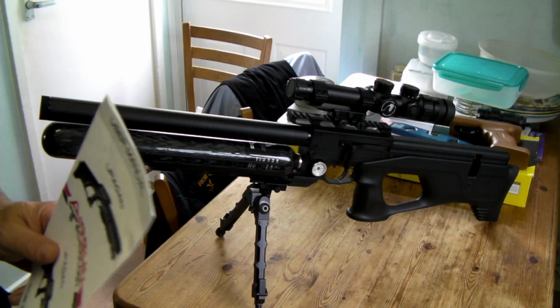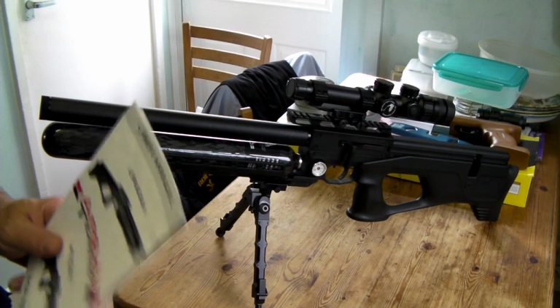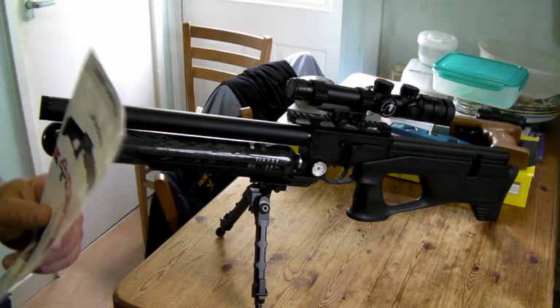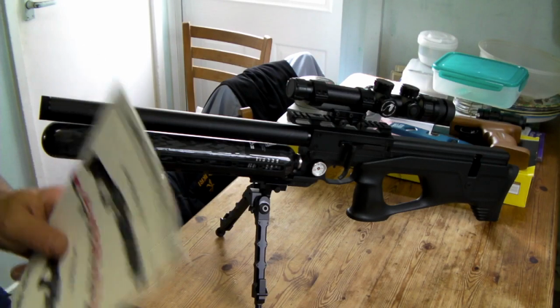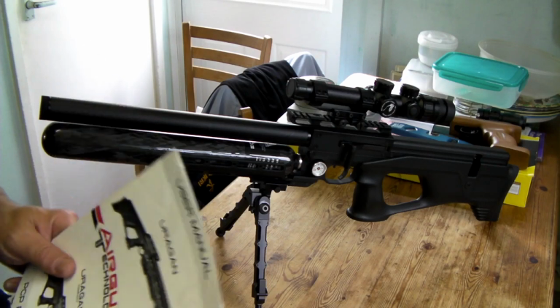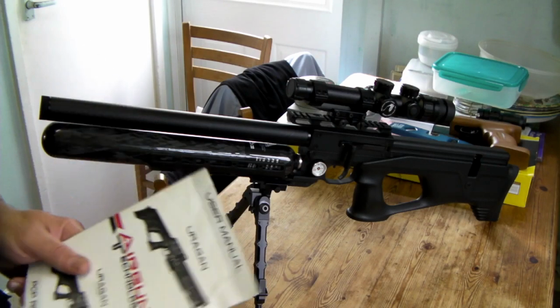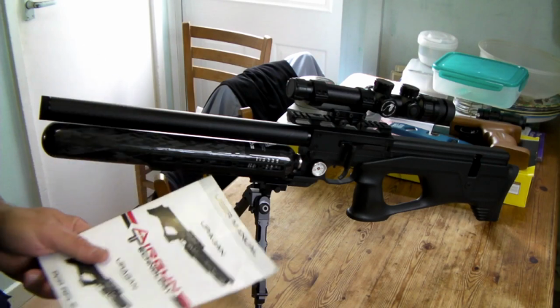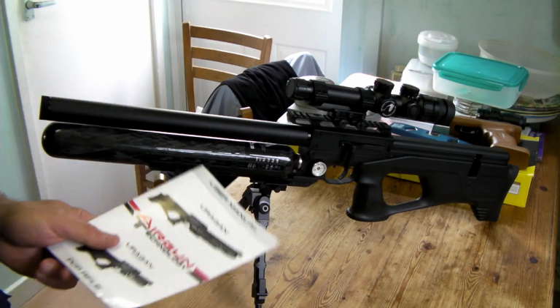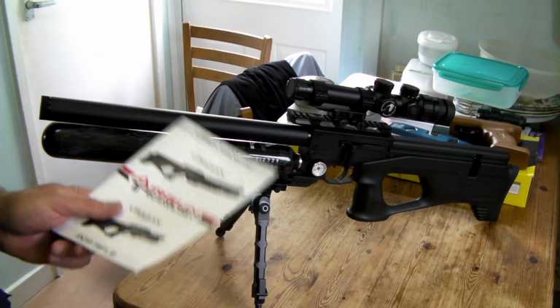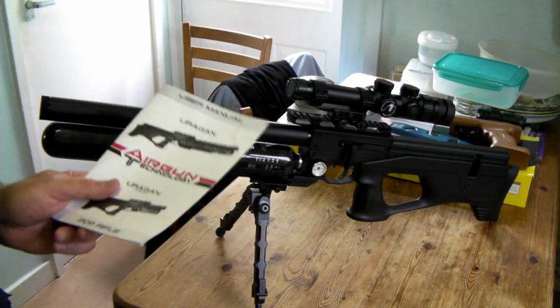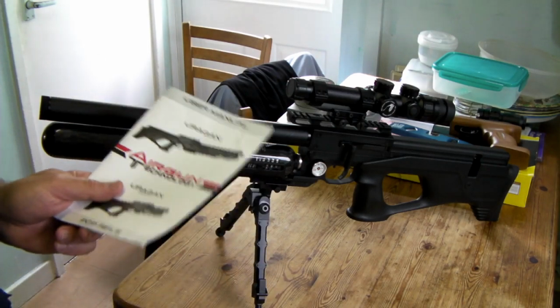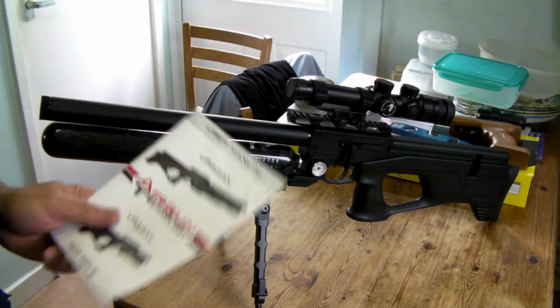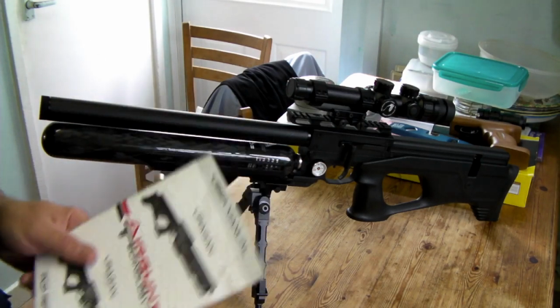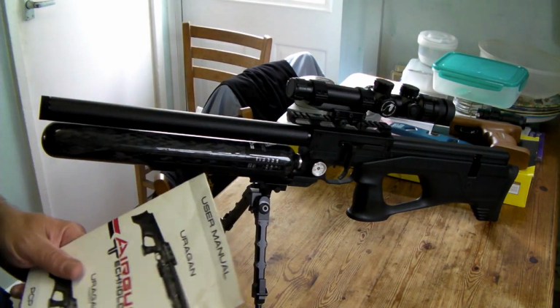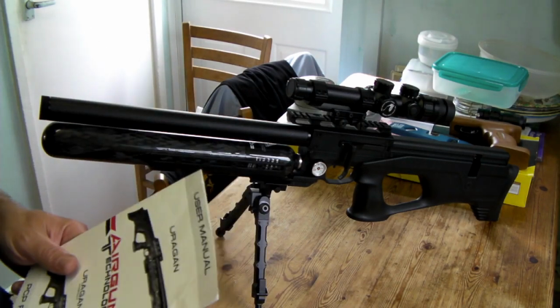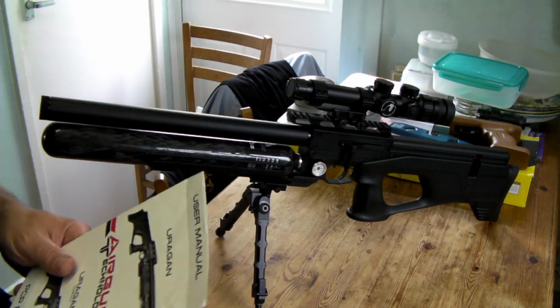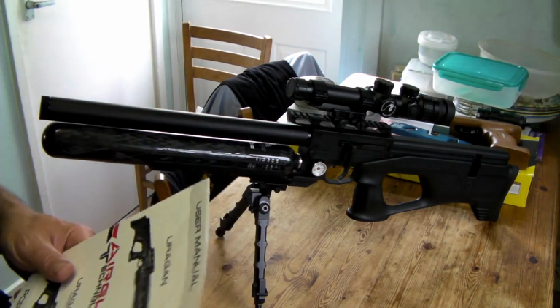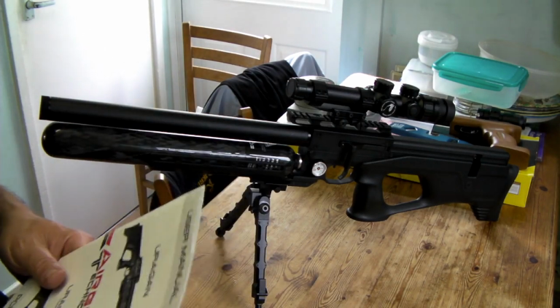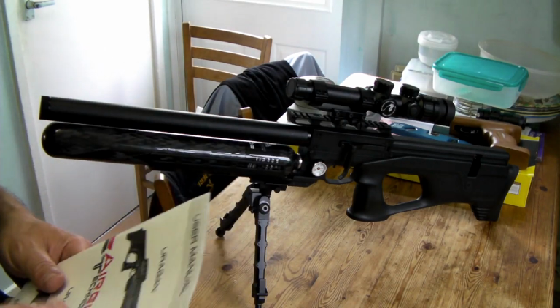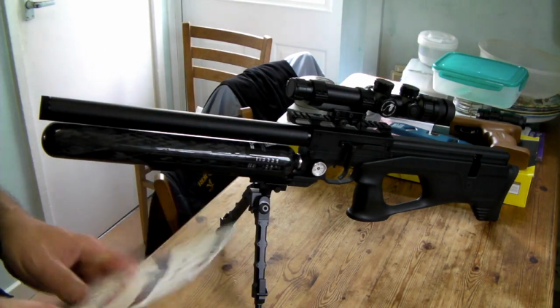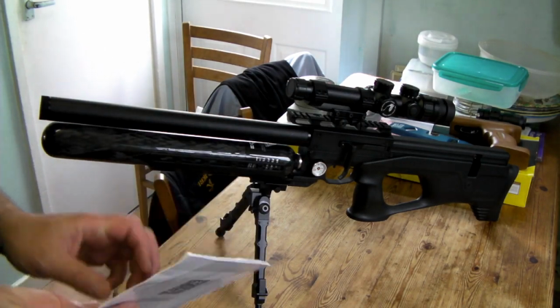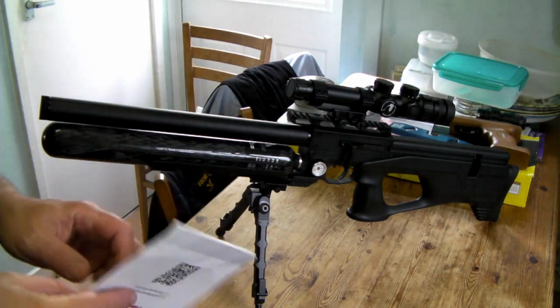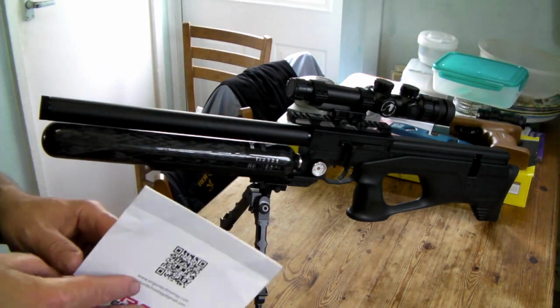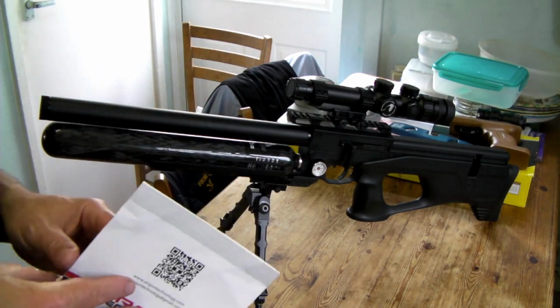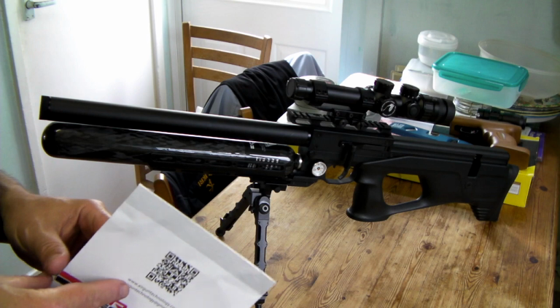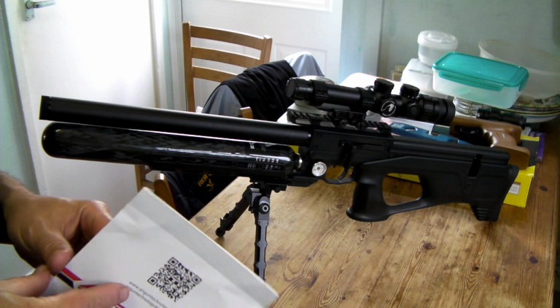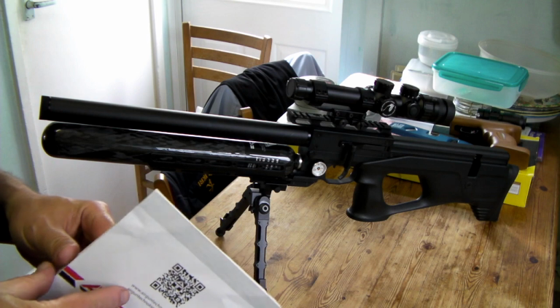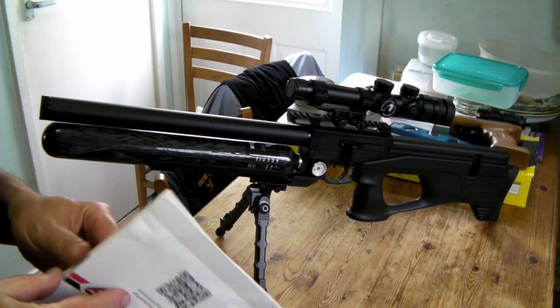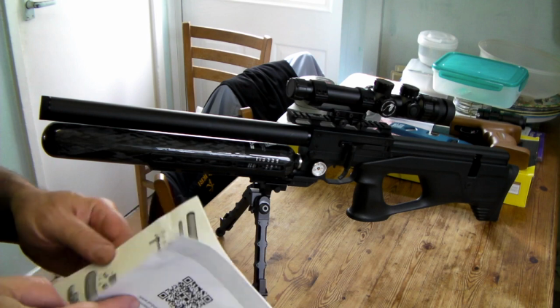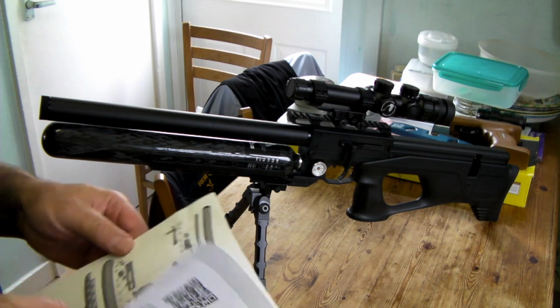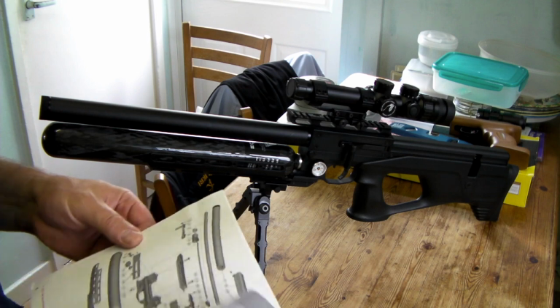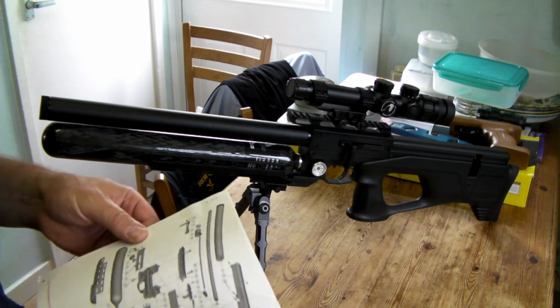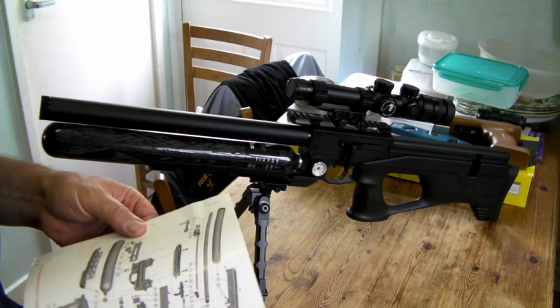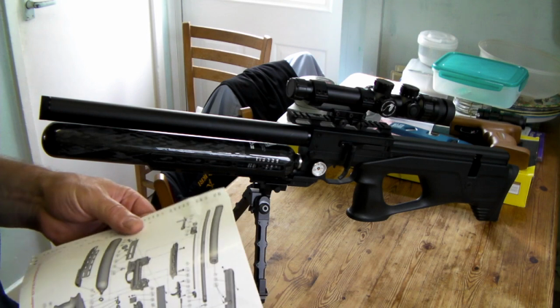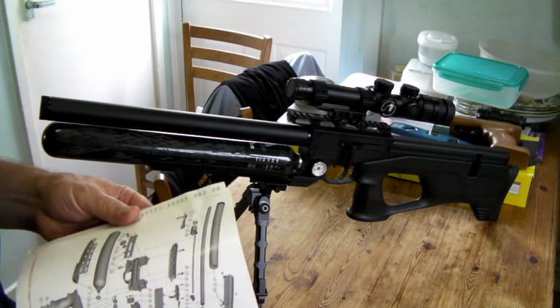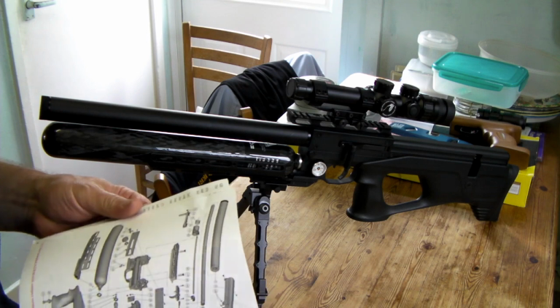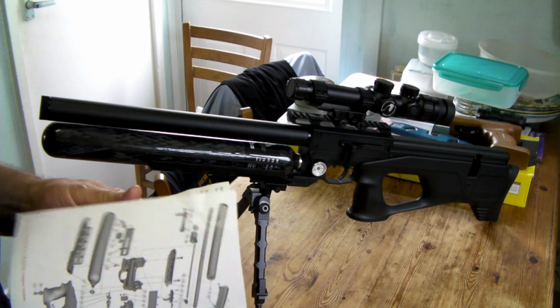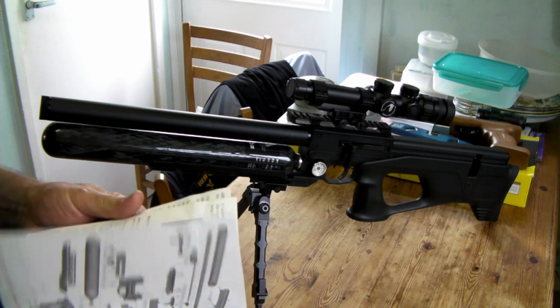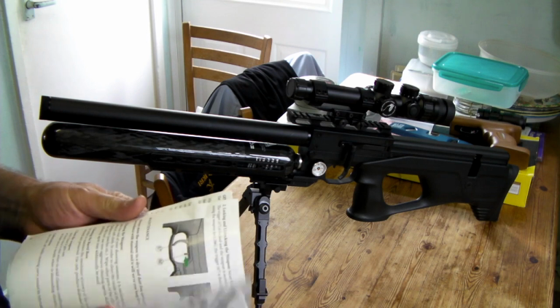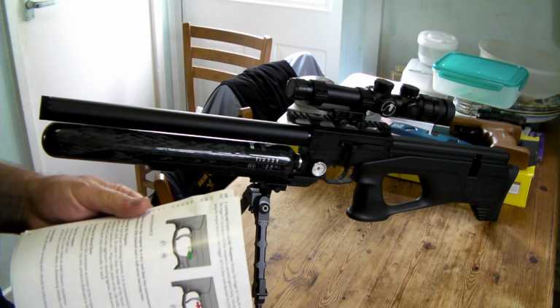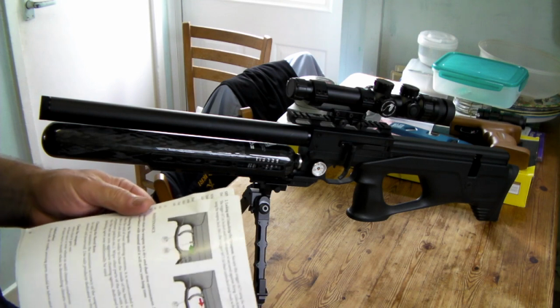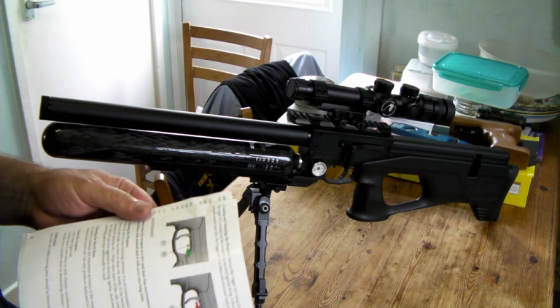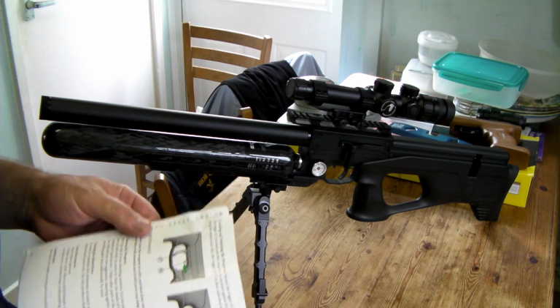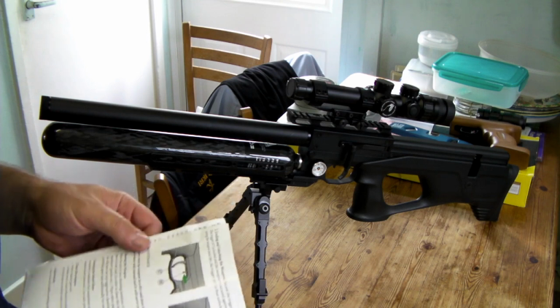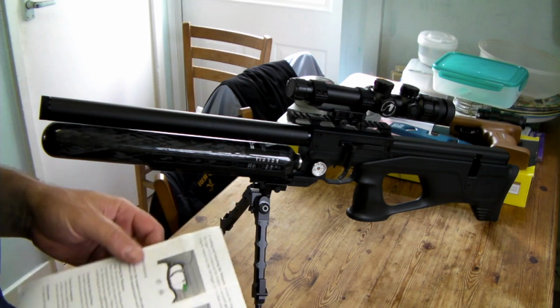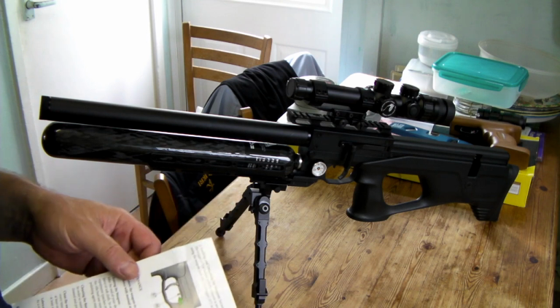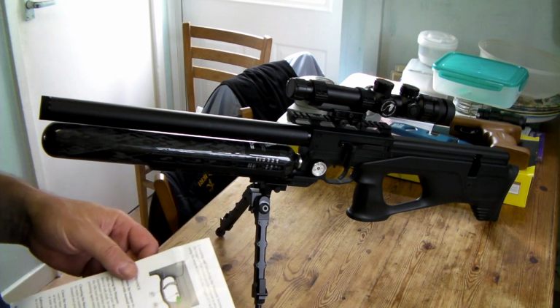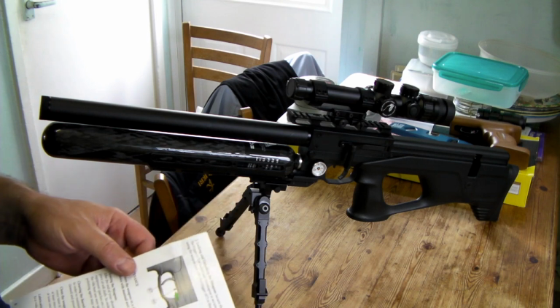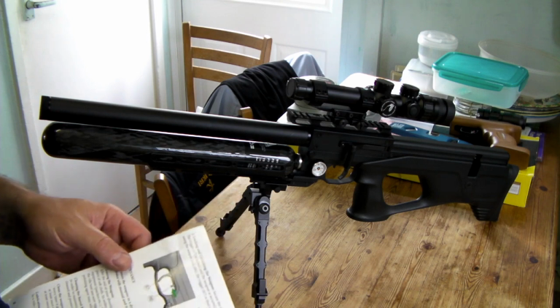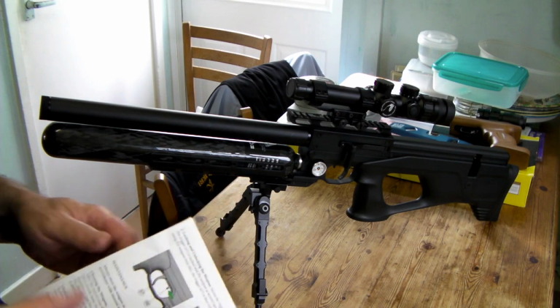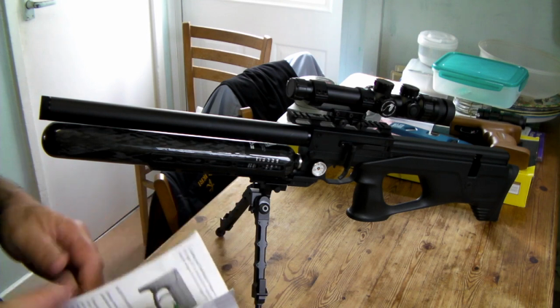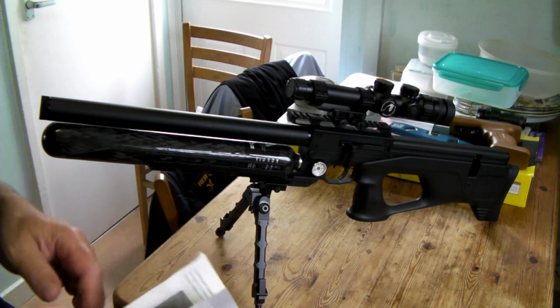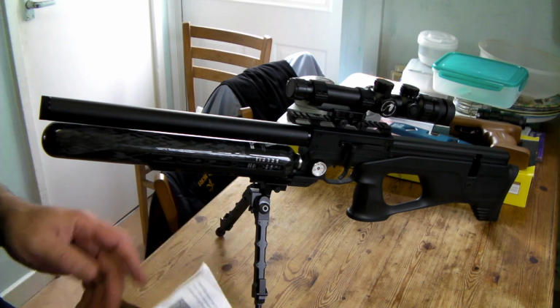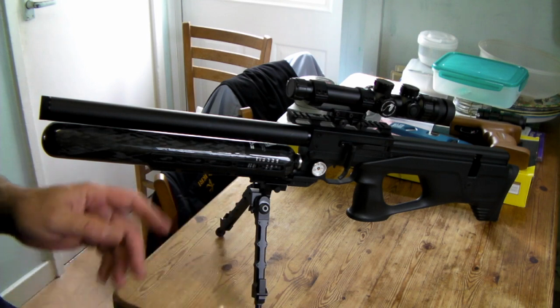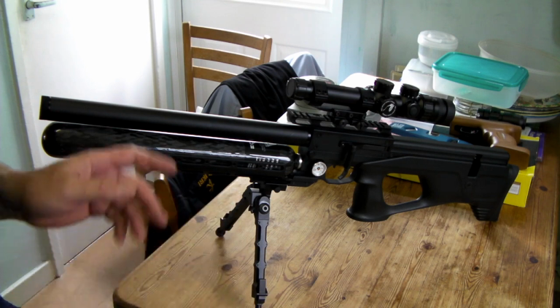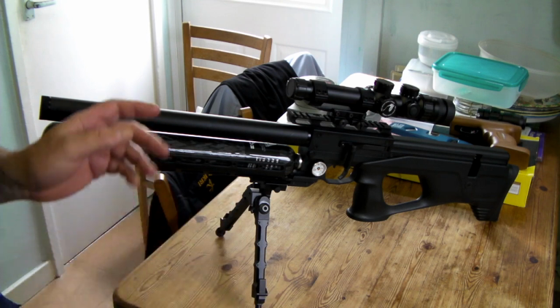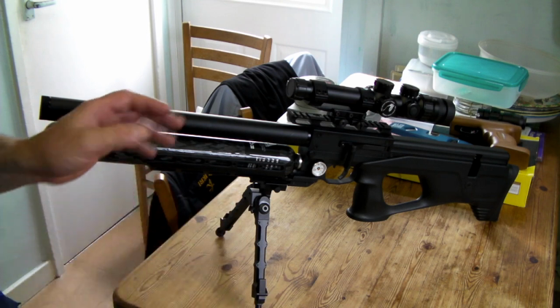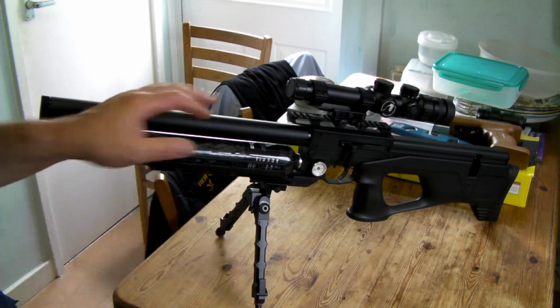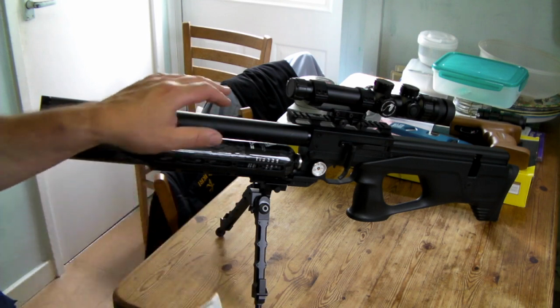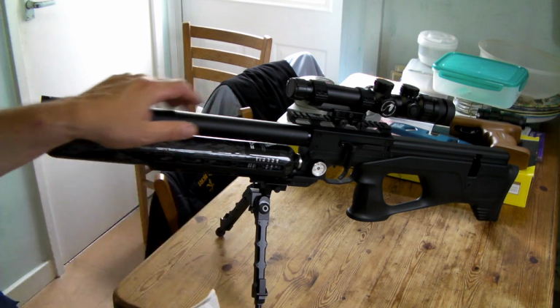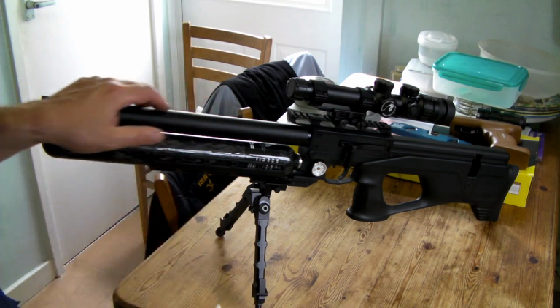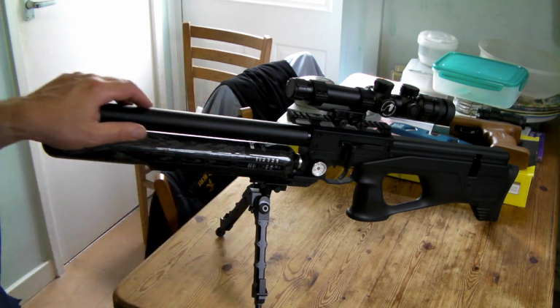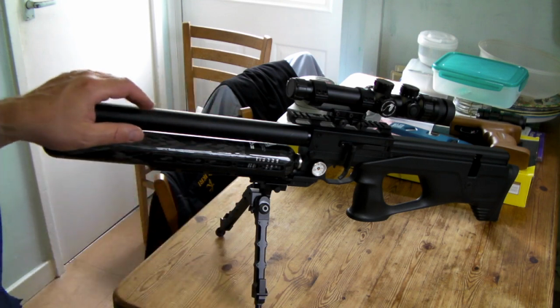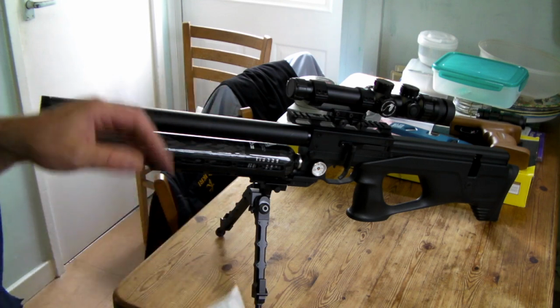Good afternoon. So I'm here with my Uragan, my 2.2 caliber Uragan, my new rifle, and I'm going to show you how you remove the shroud.